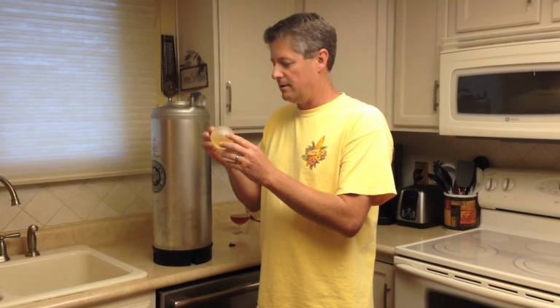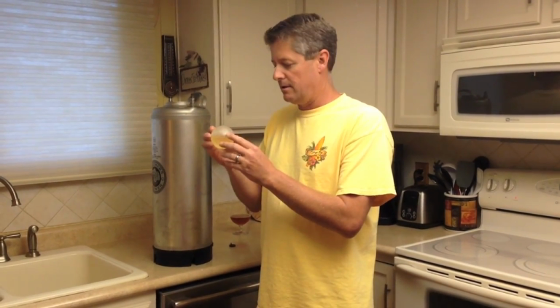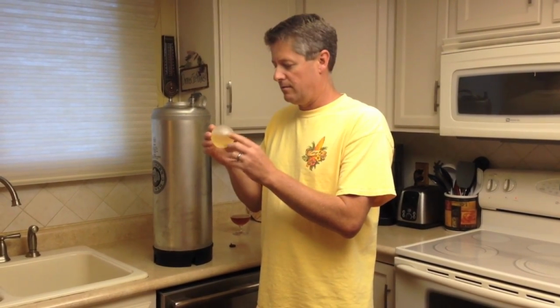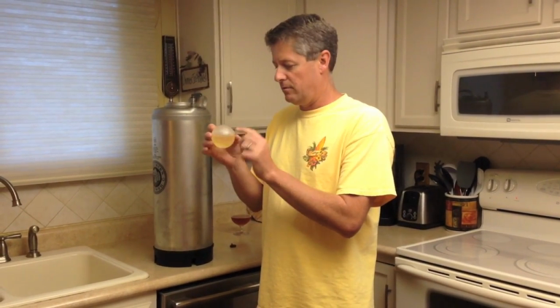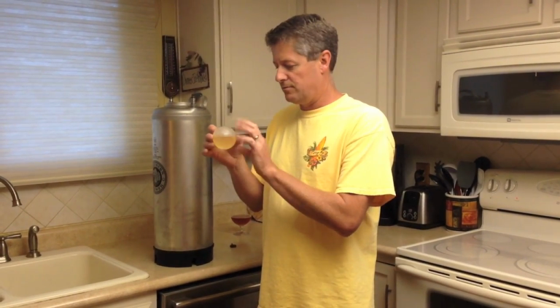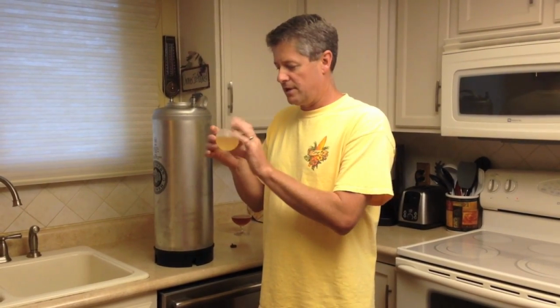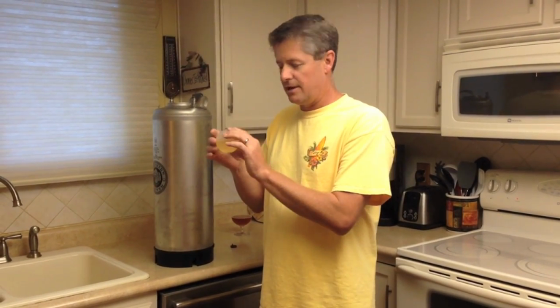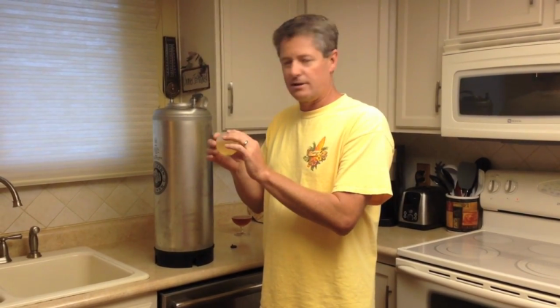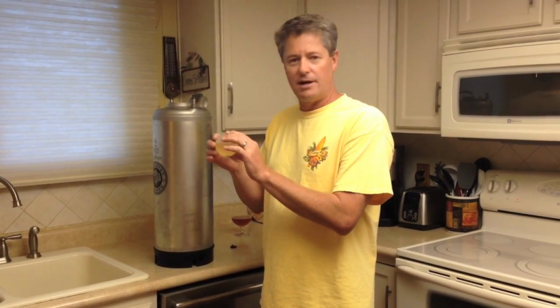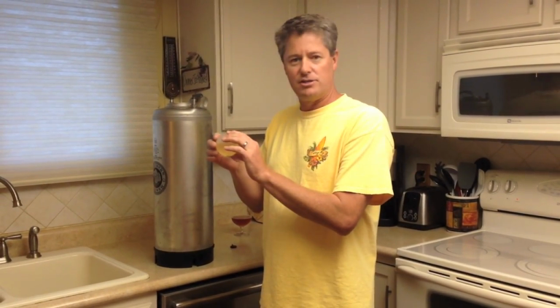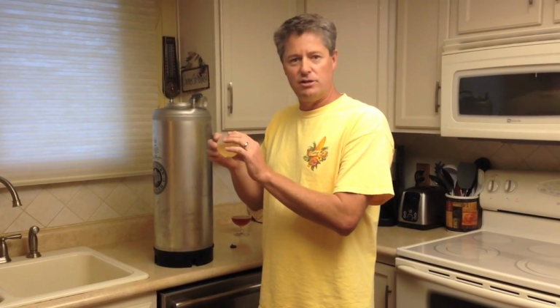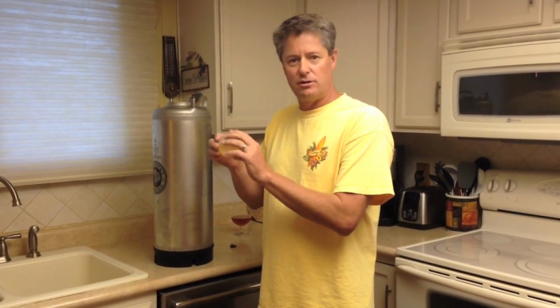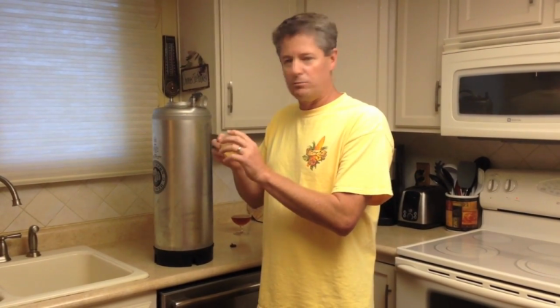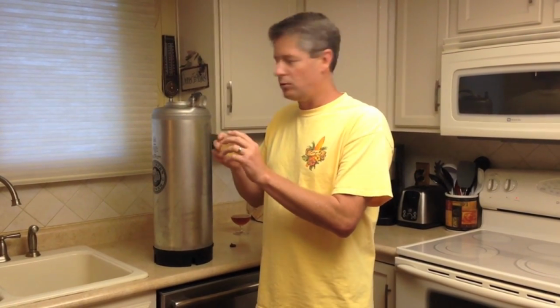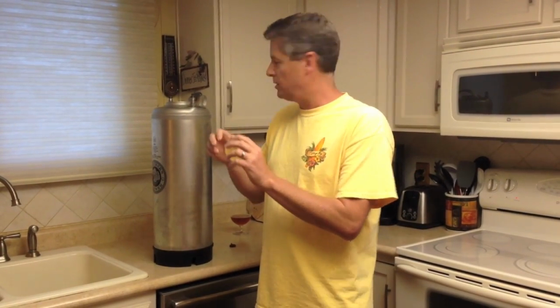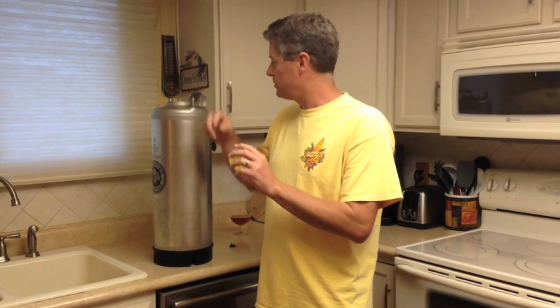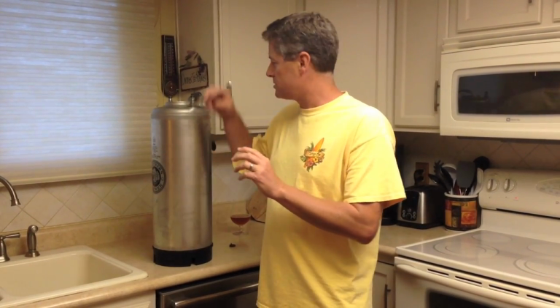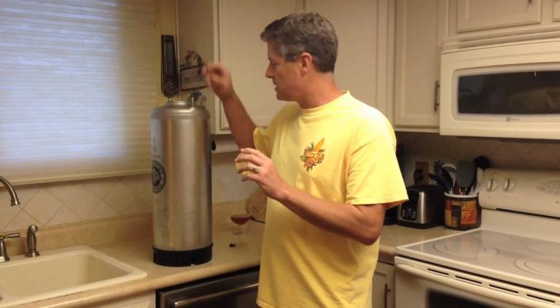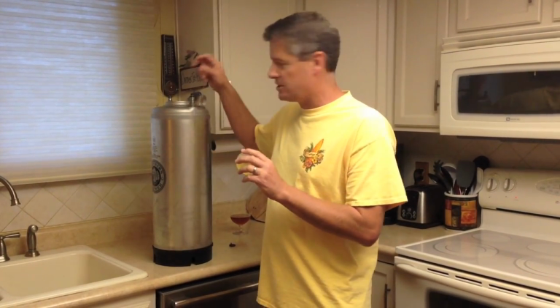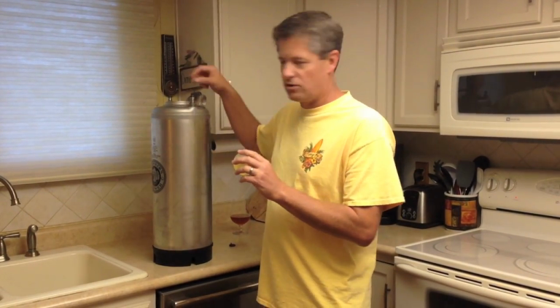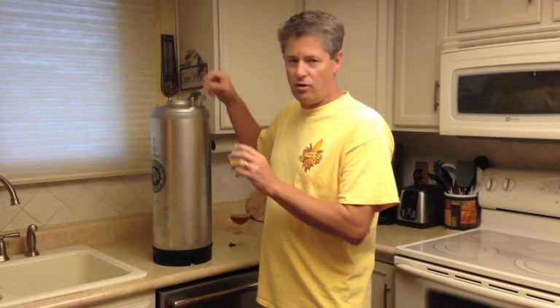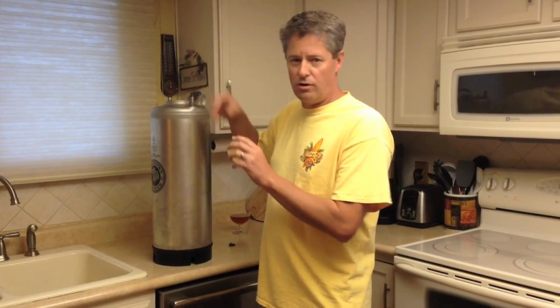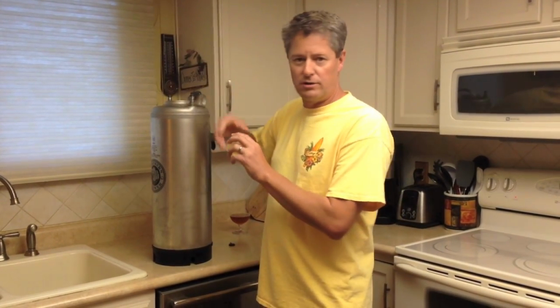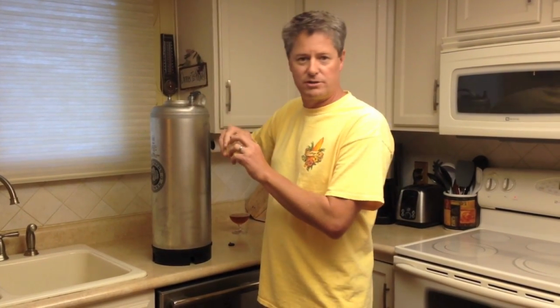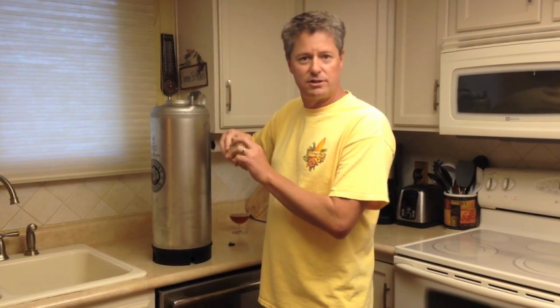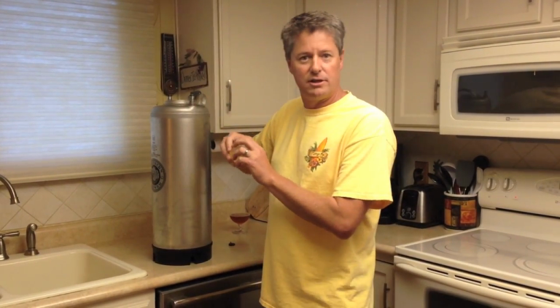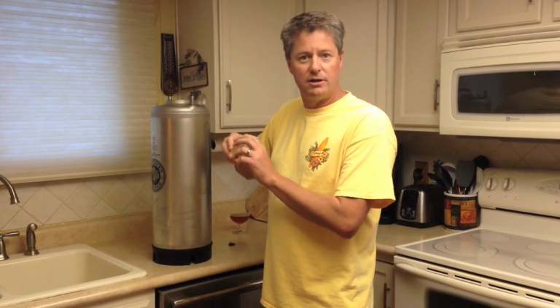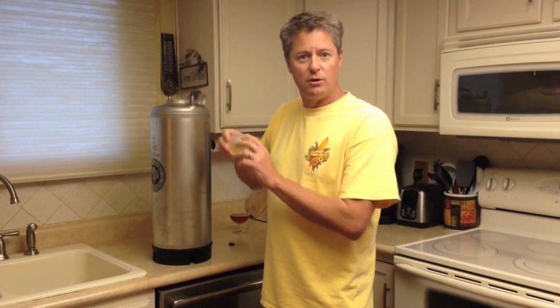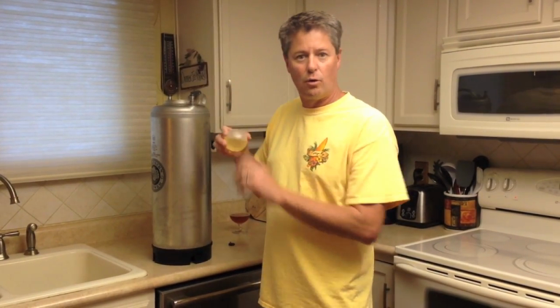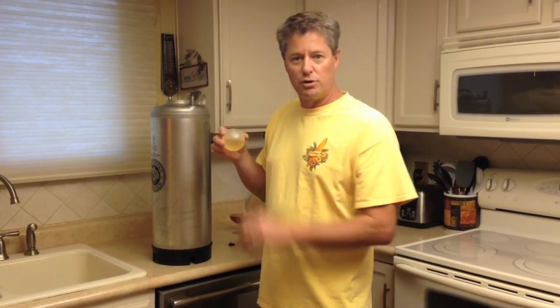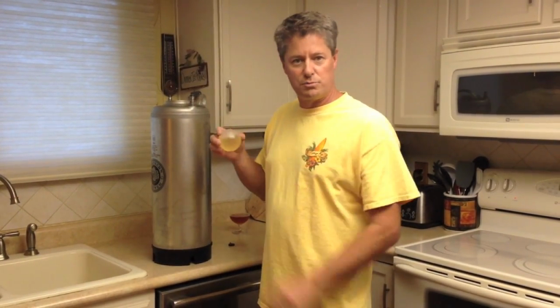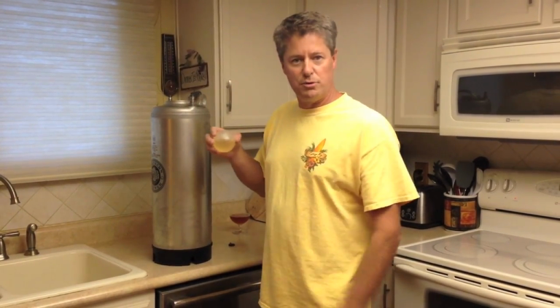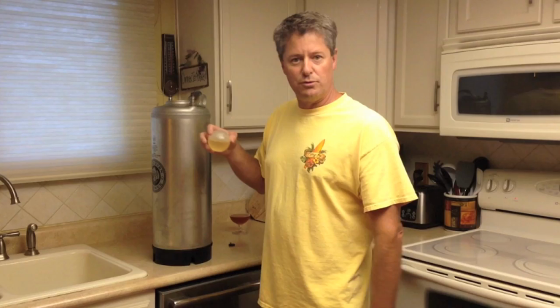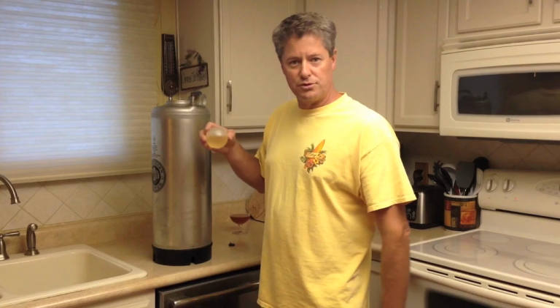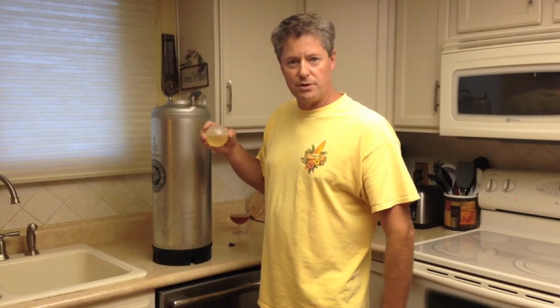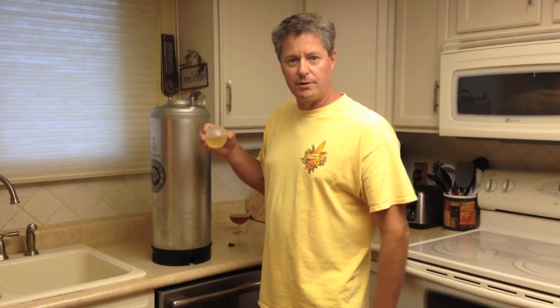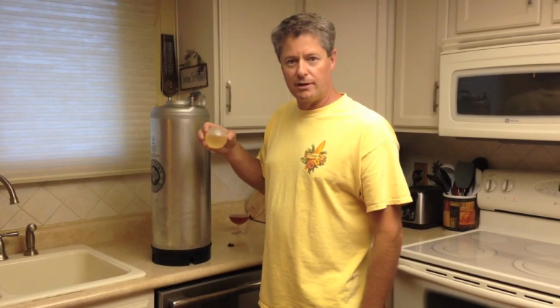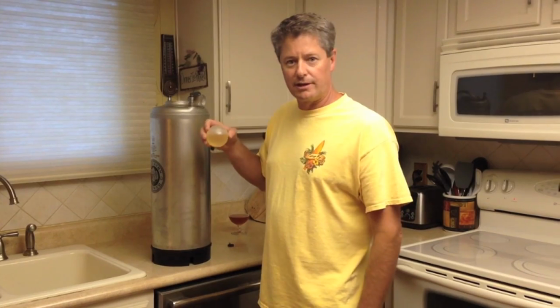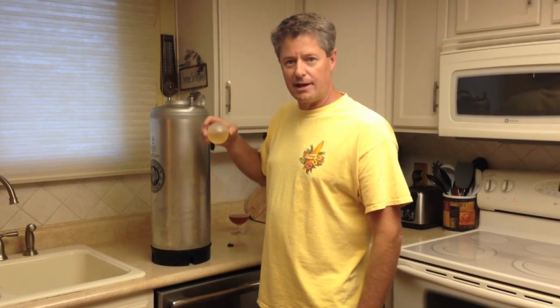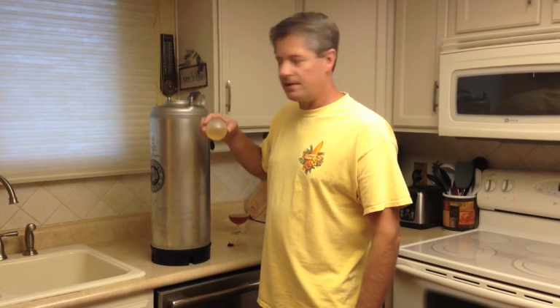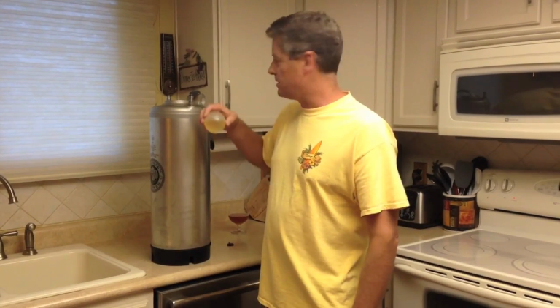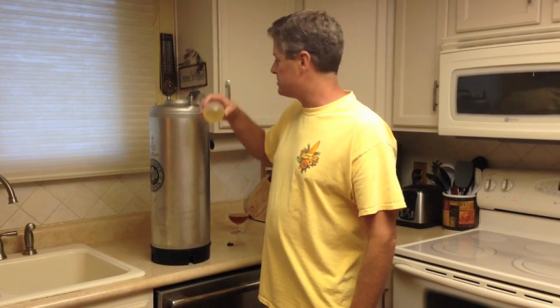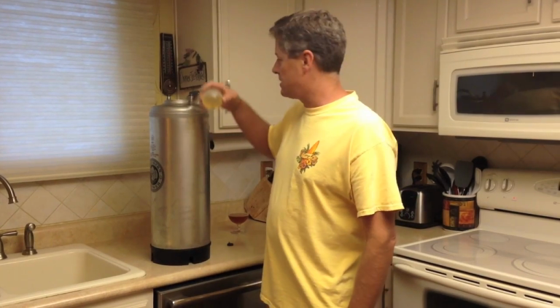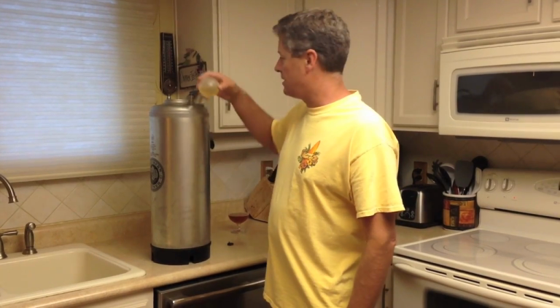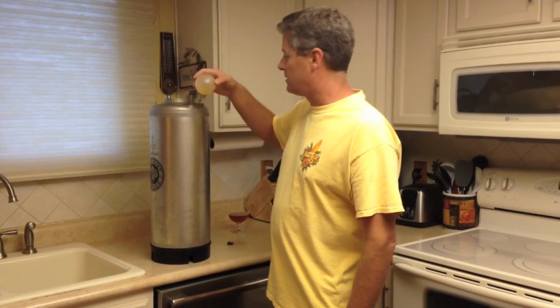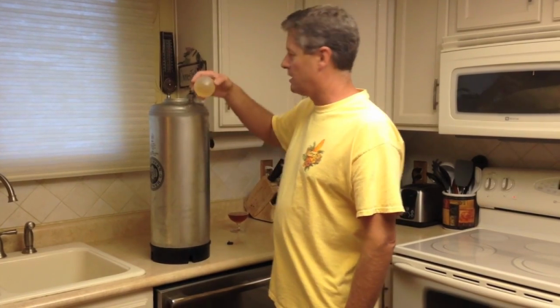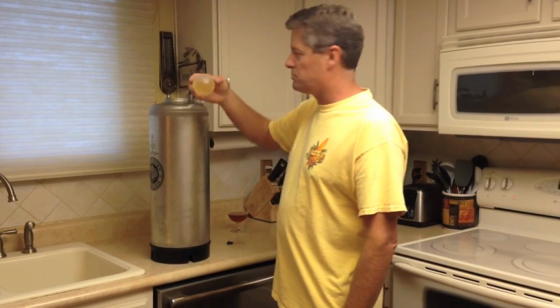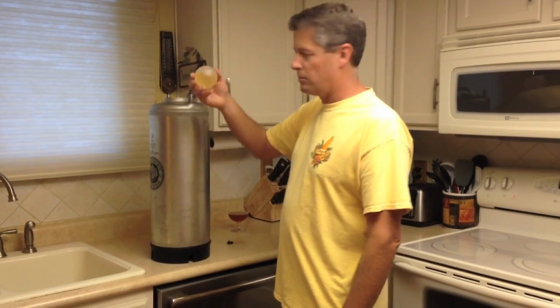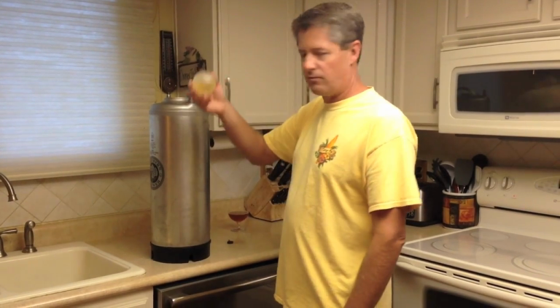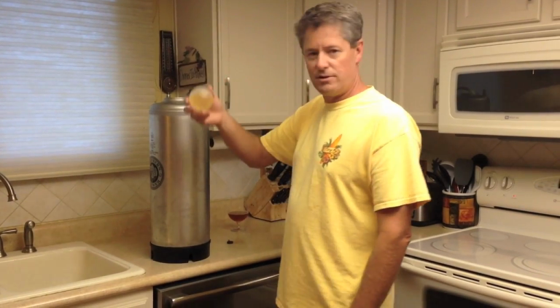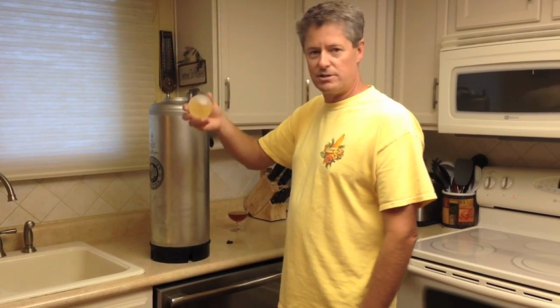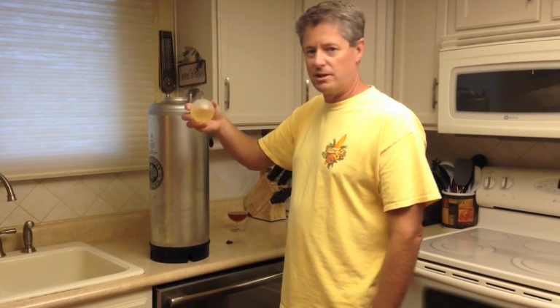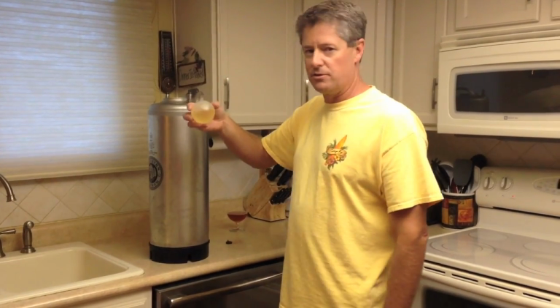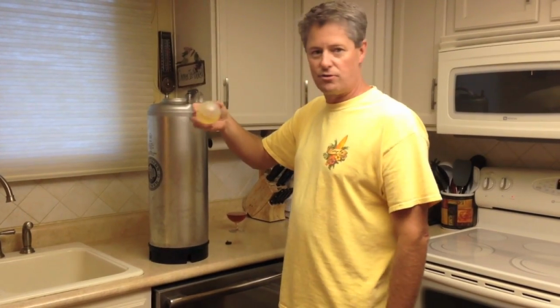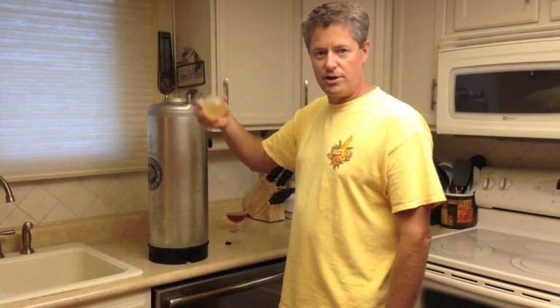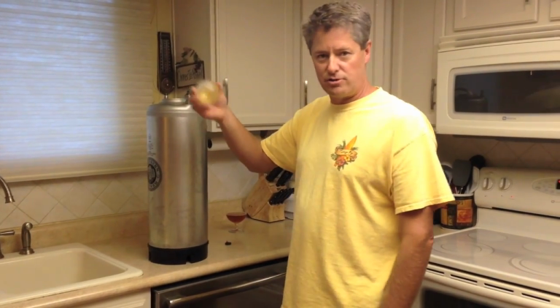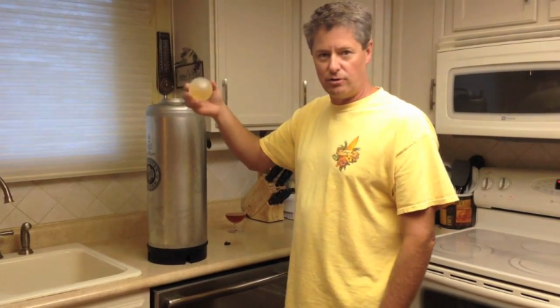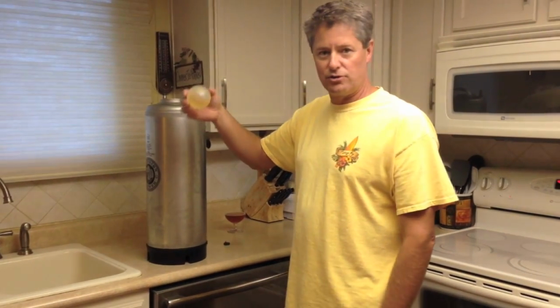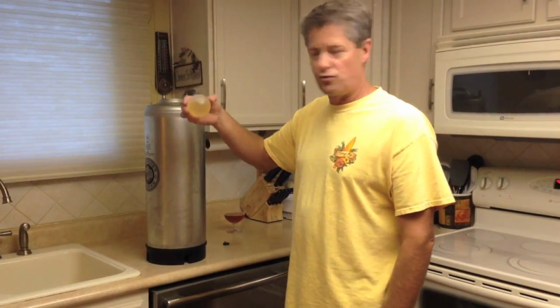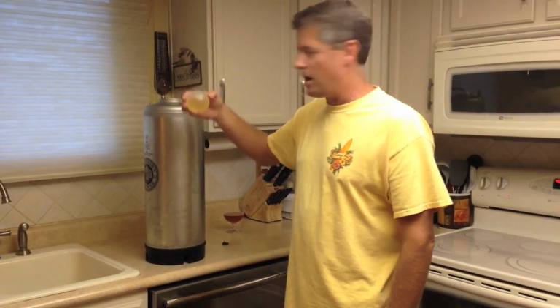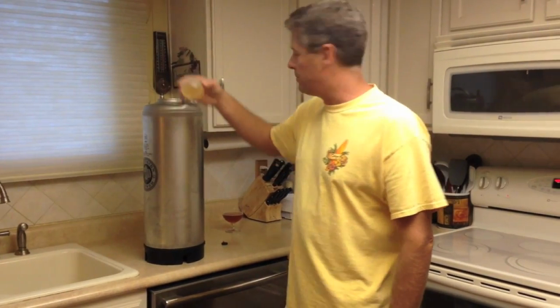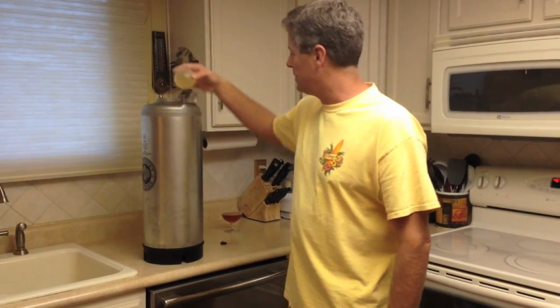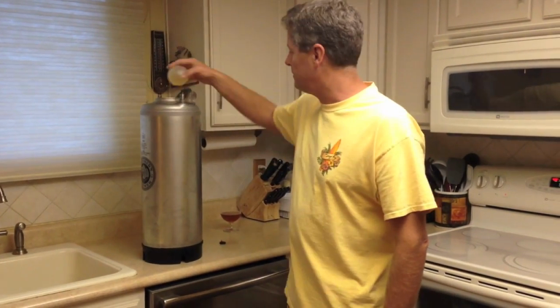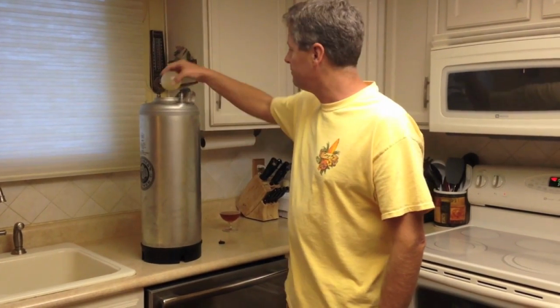And if you've sanitized it, you can put it in with a set of tongs or a spoon or something like that that's sanitized. But for this demonstration, I'll just drop it in.